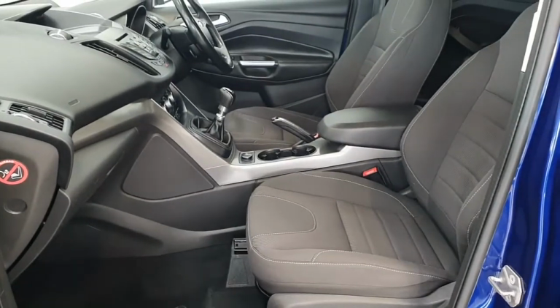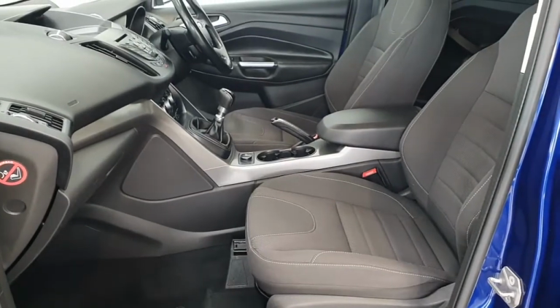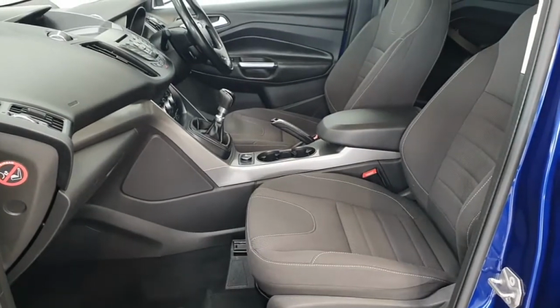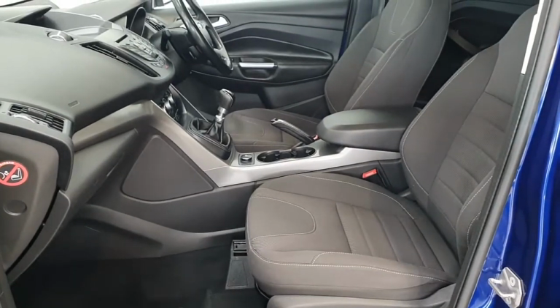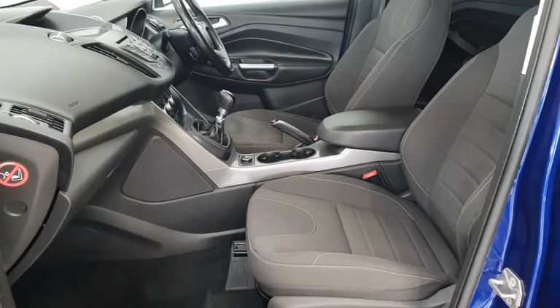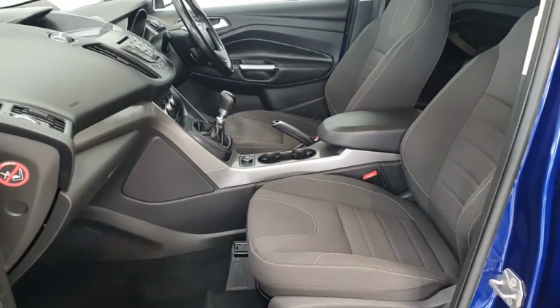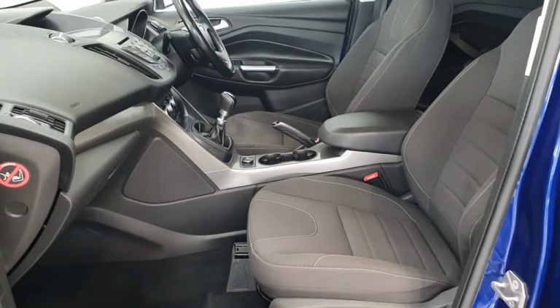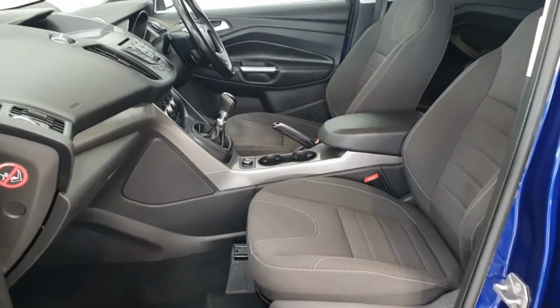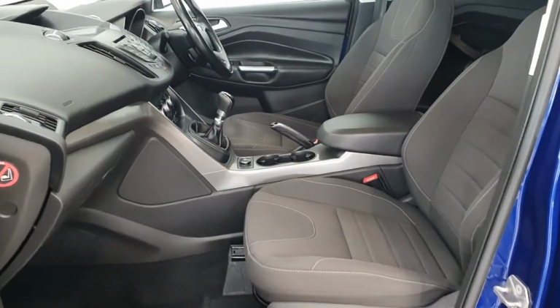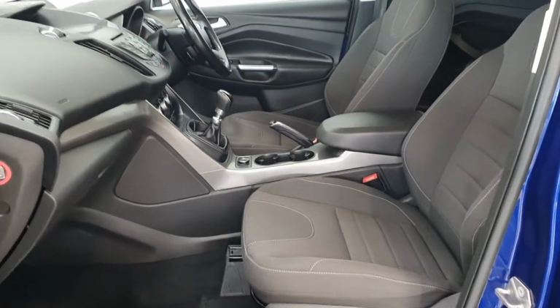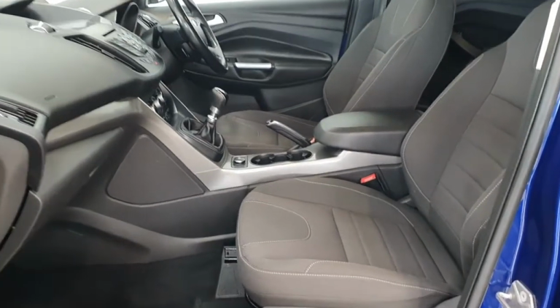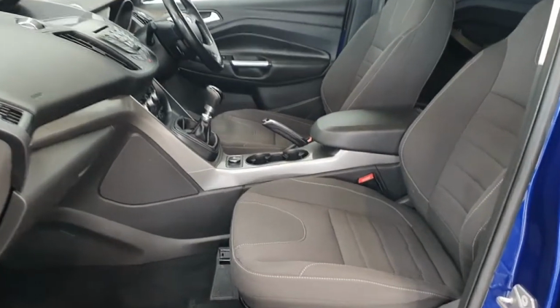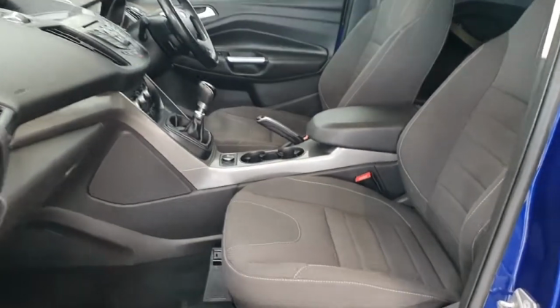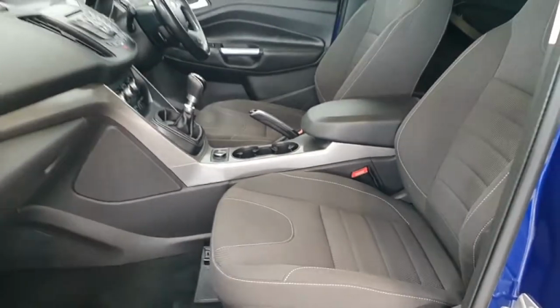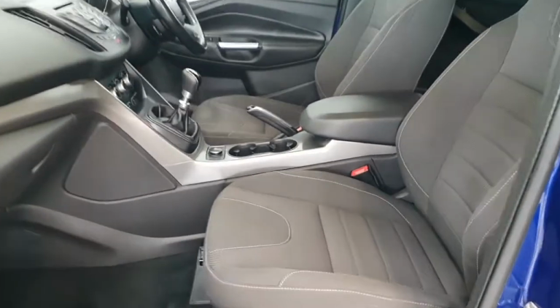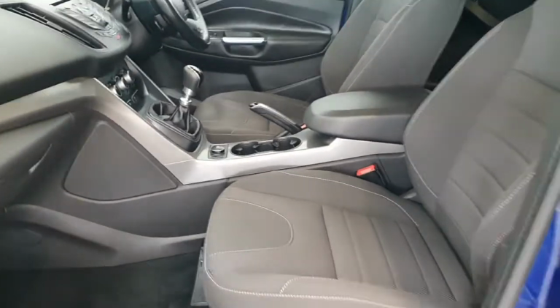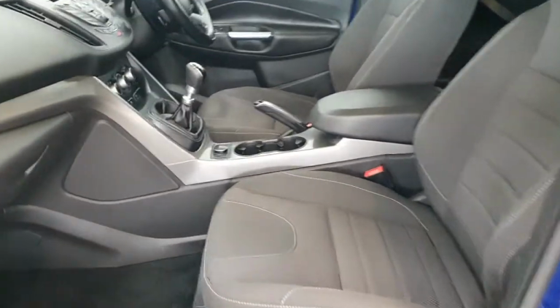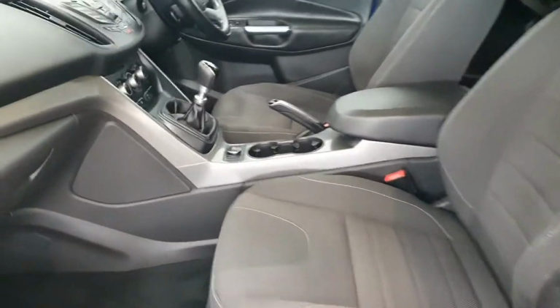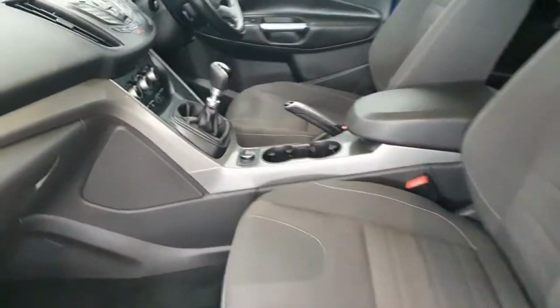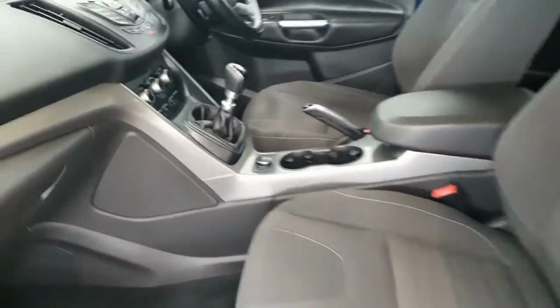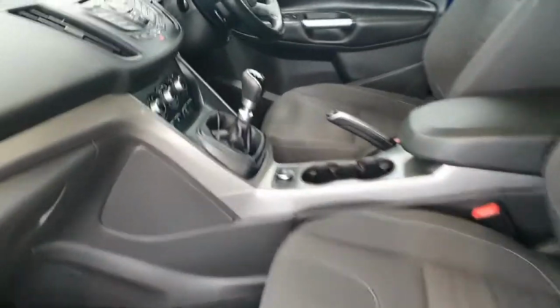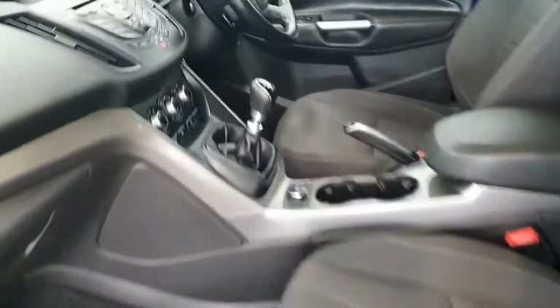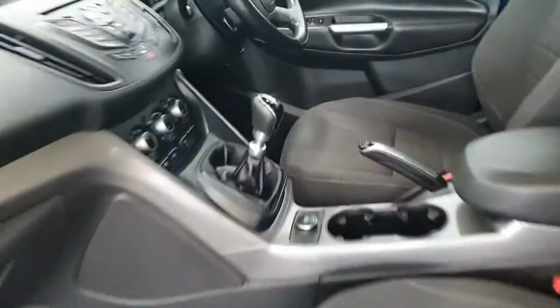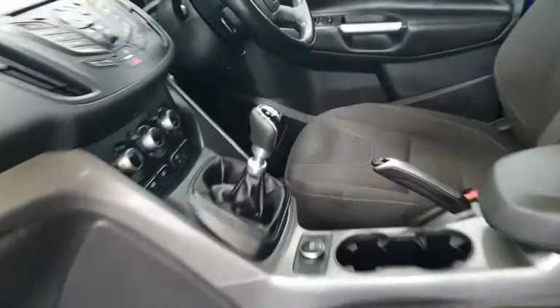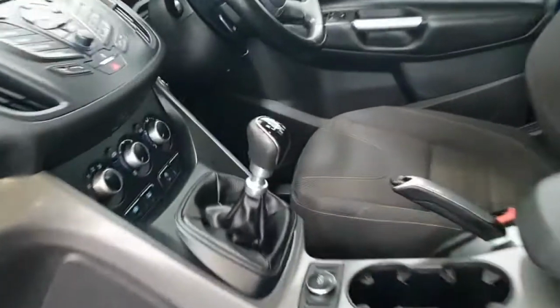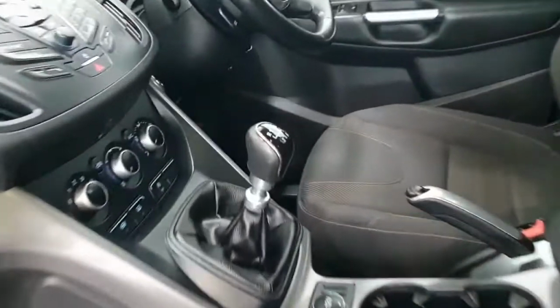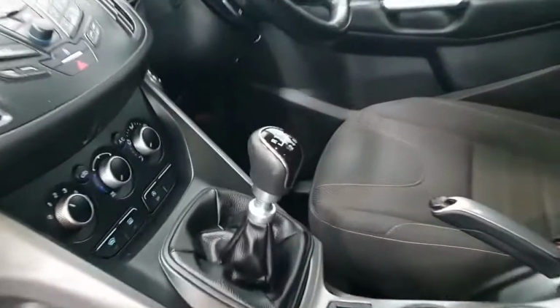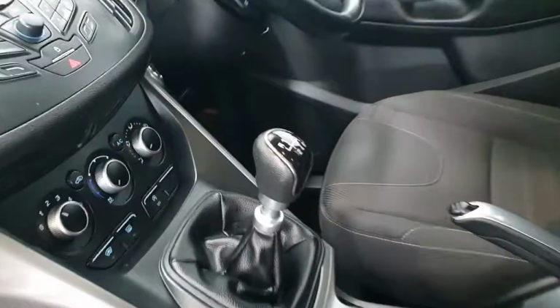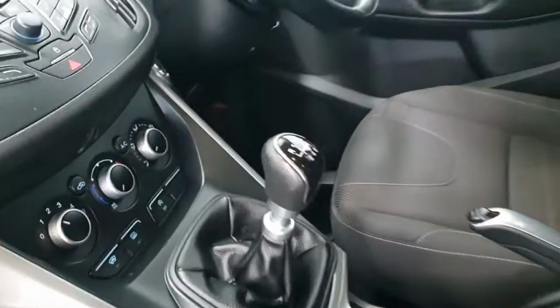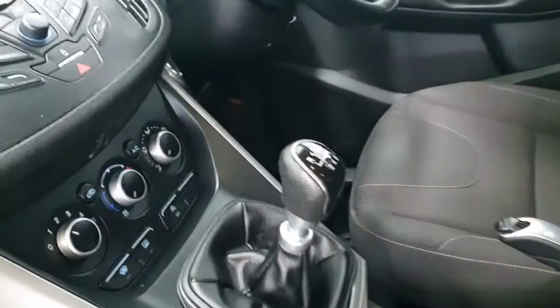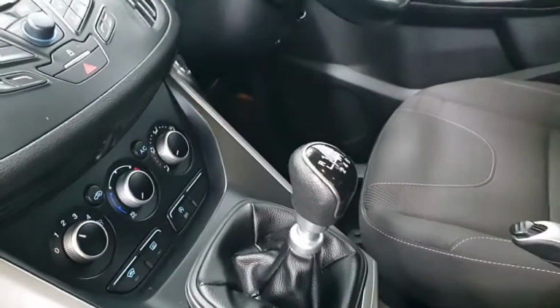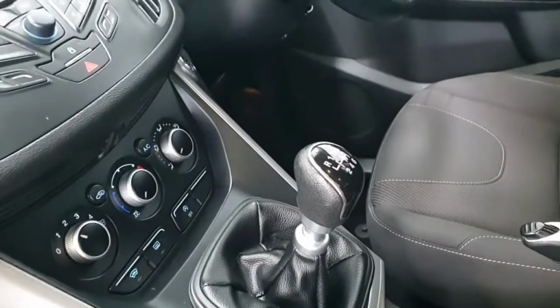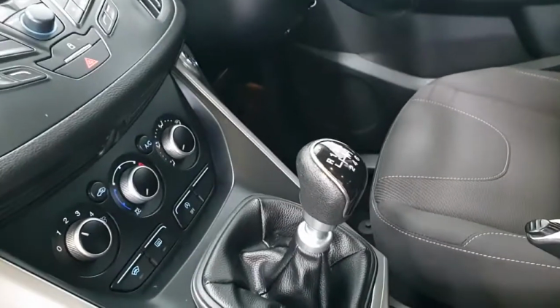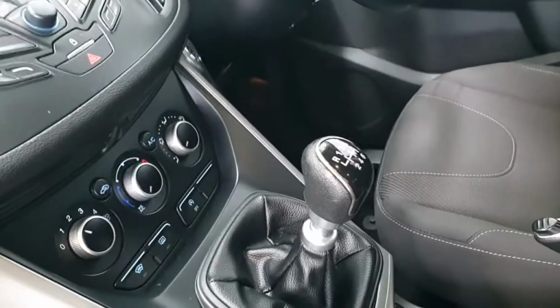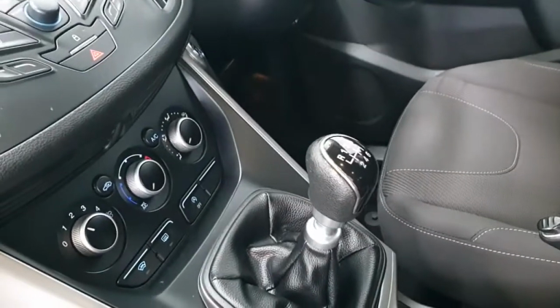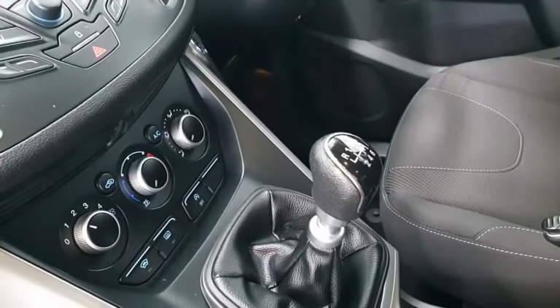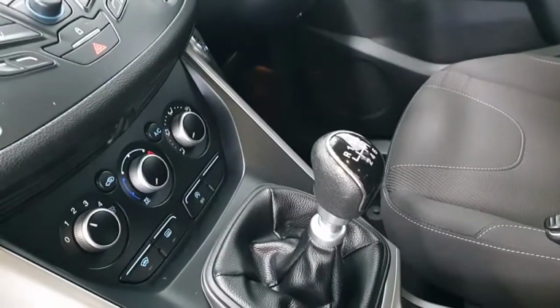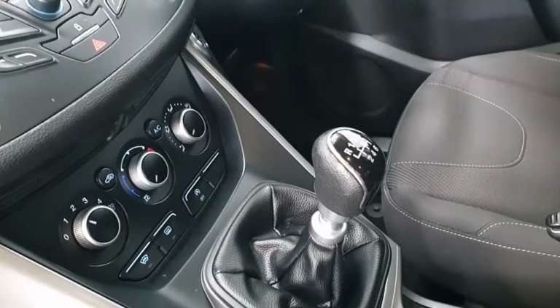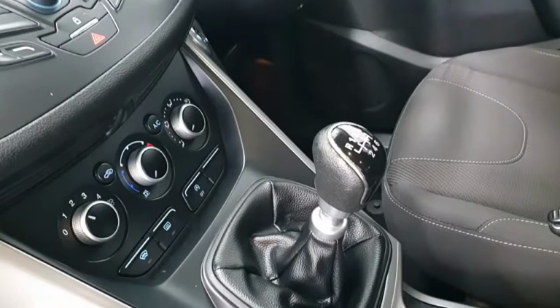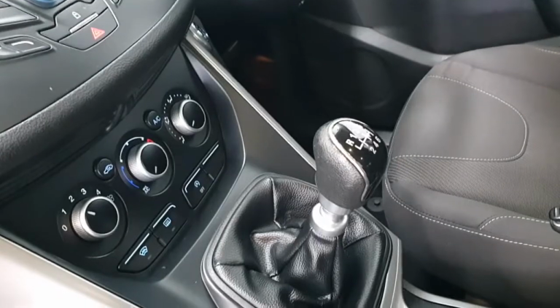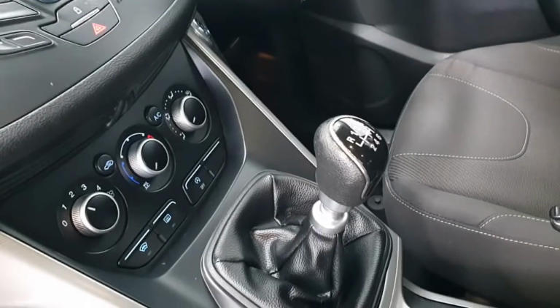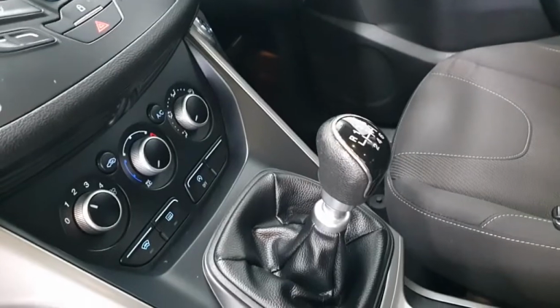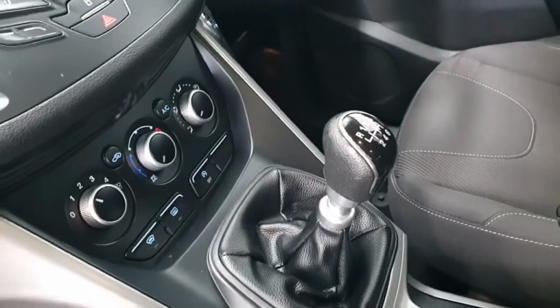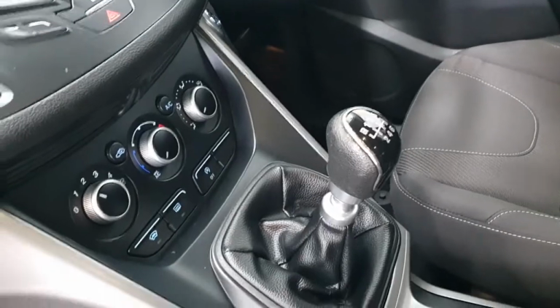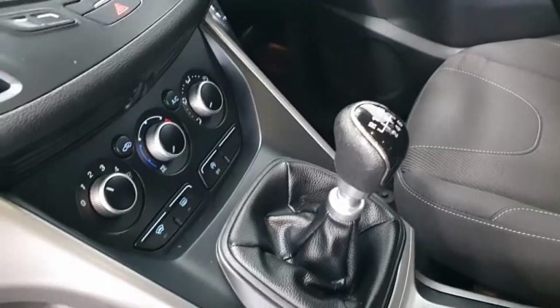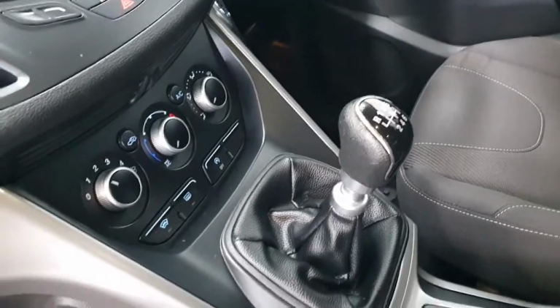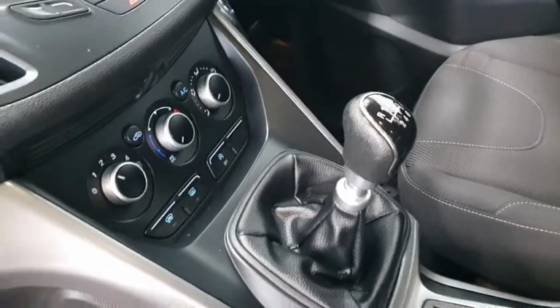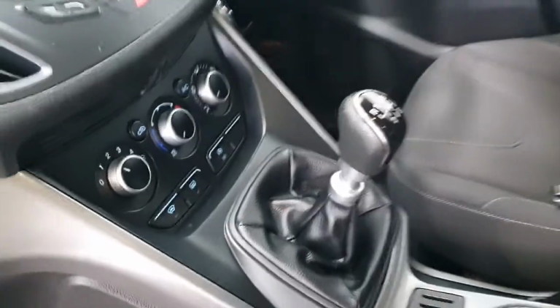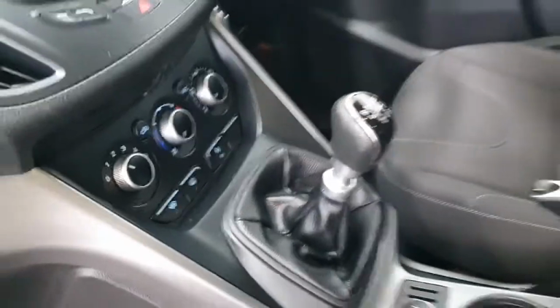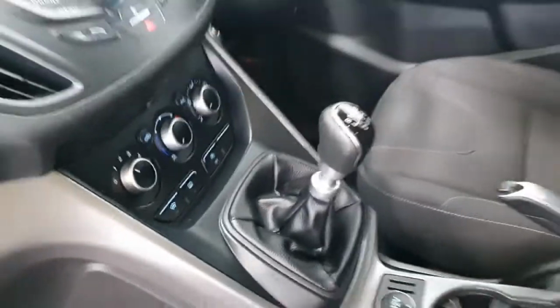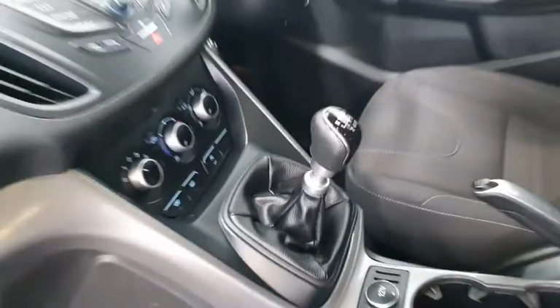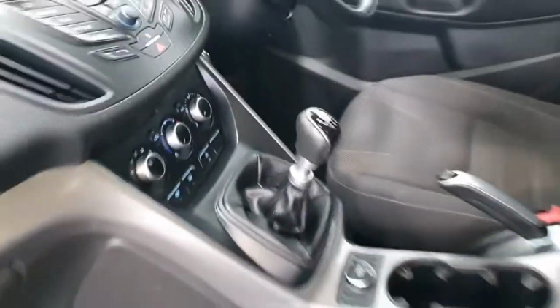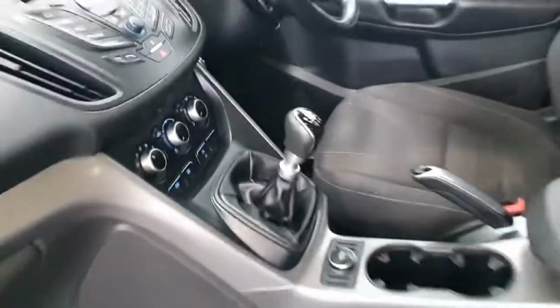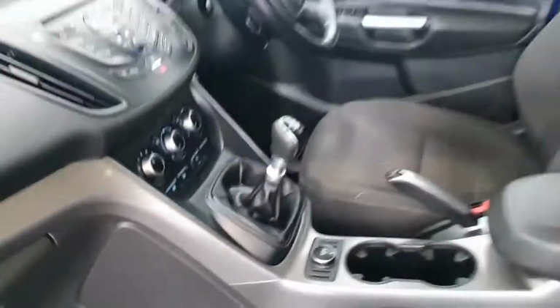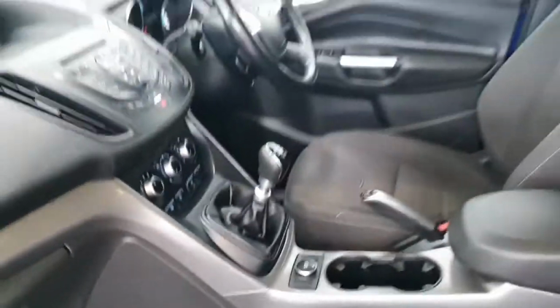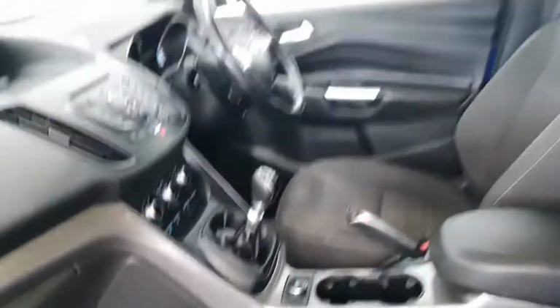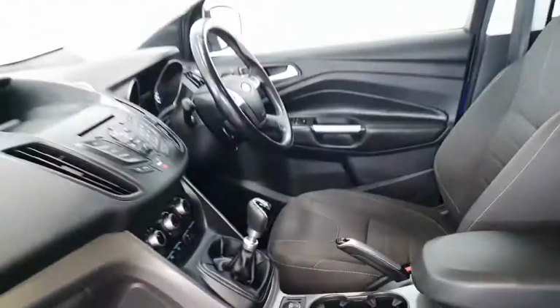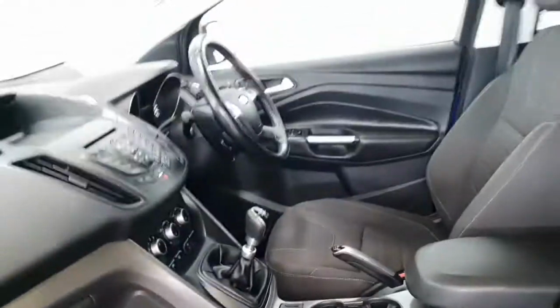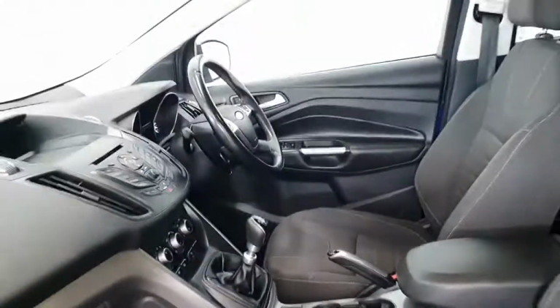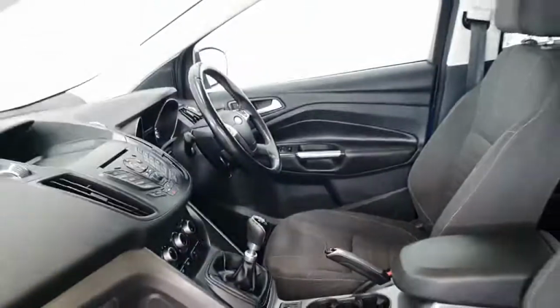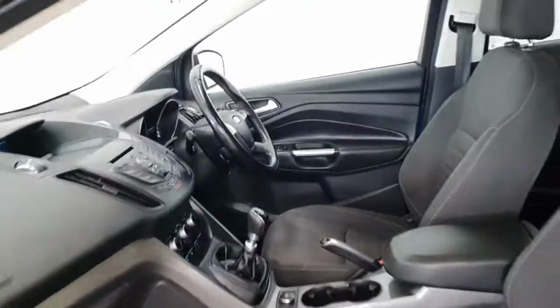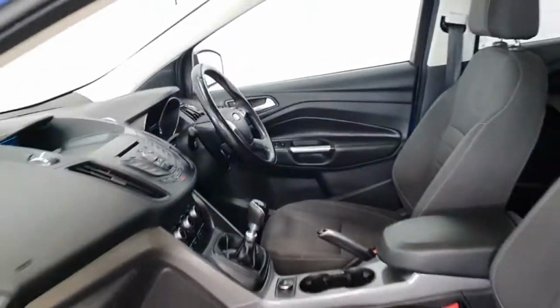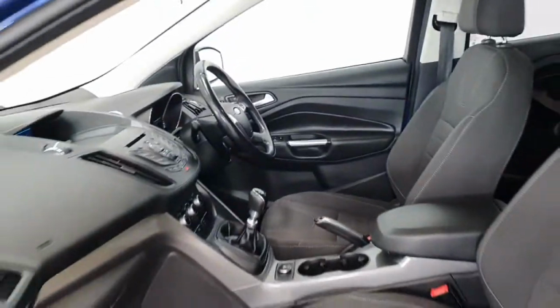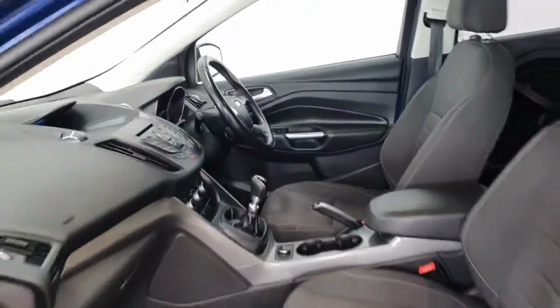Inside you get cloth interior and a 6-speed manual gearbox. It's paired to a 2-litre diesel engine with 120 brake horsepower.